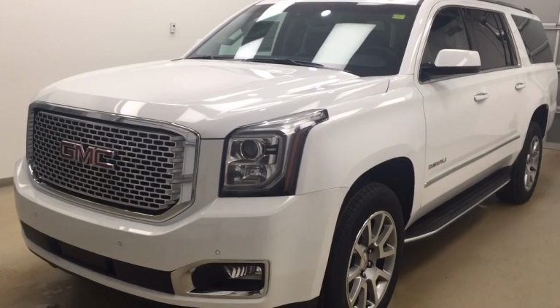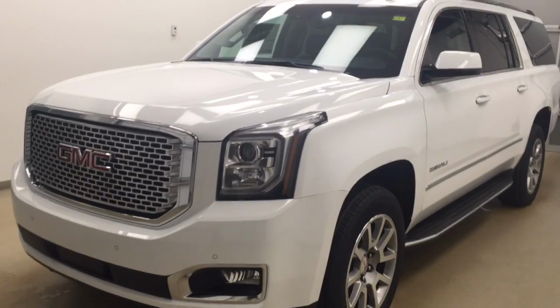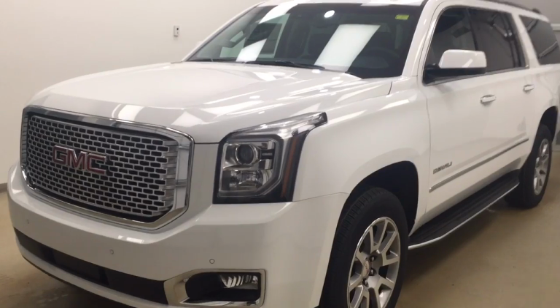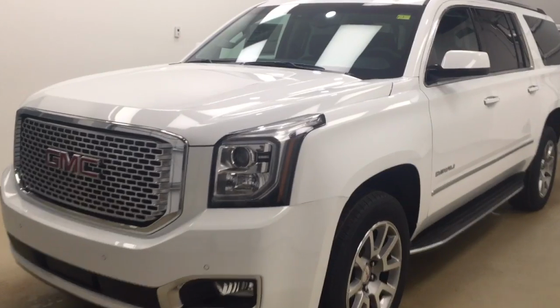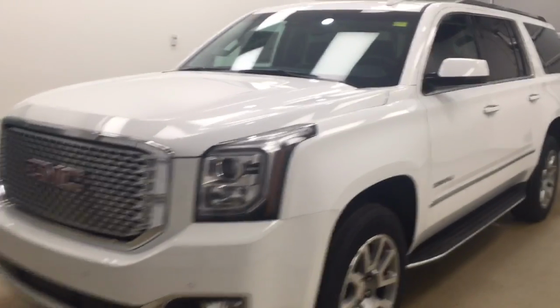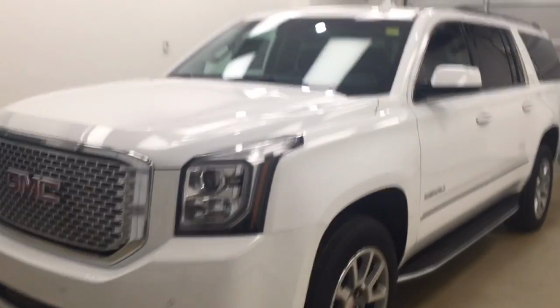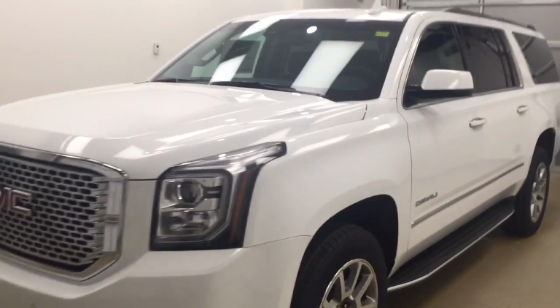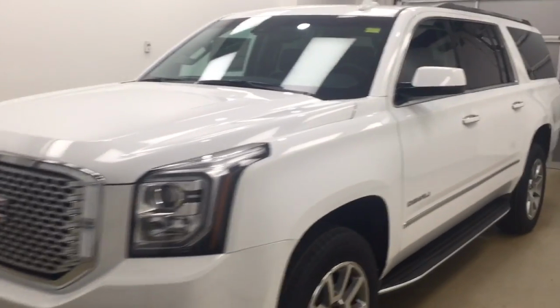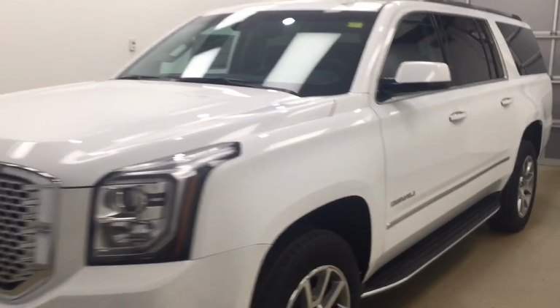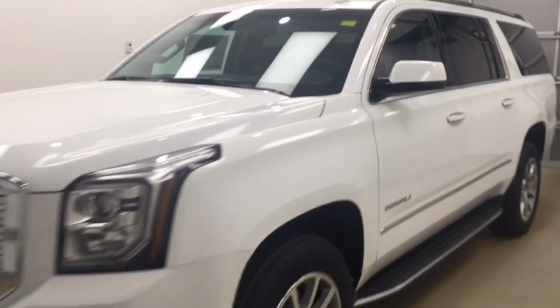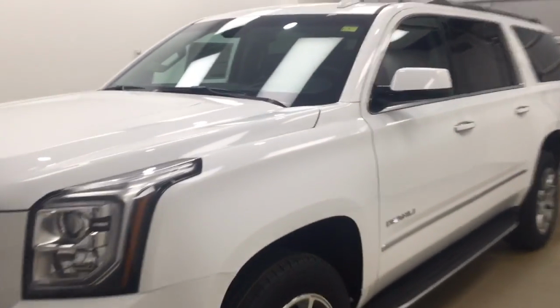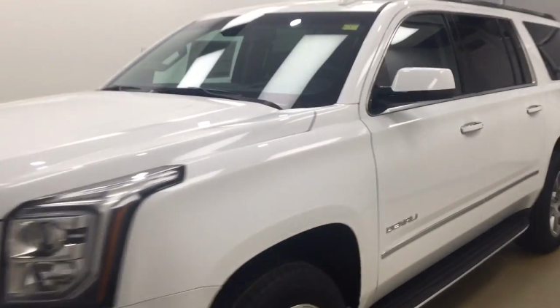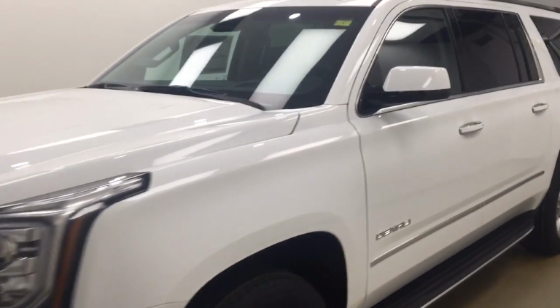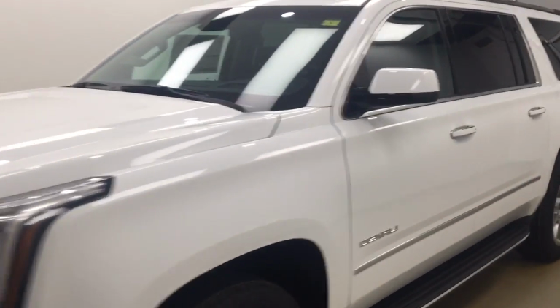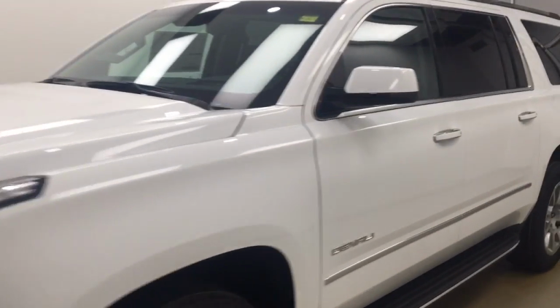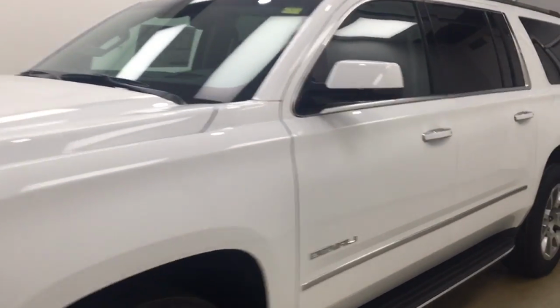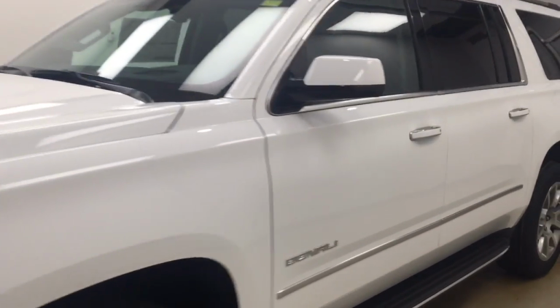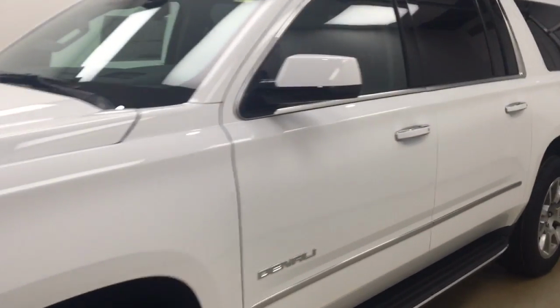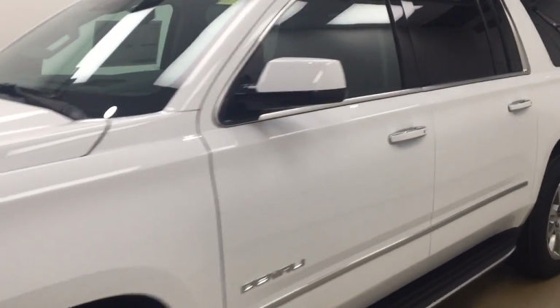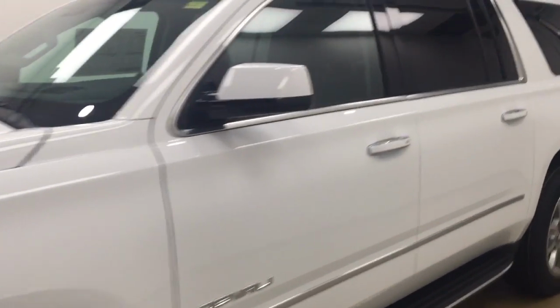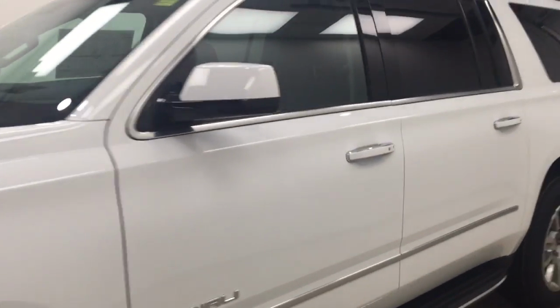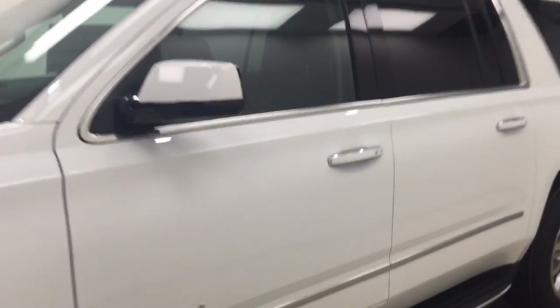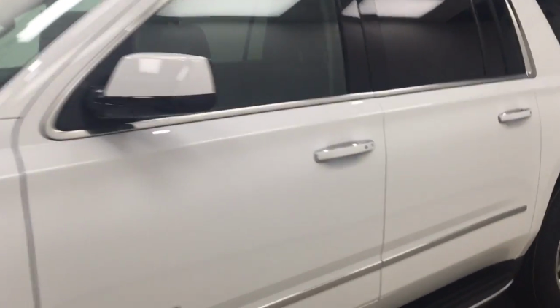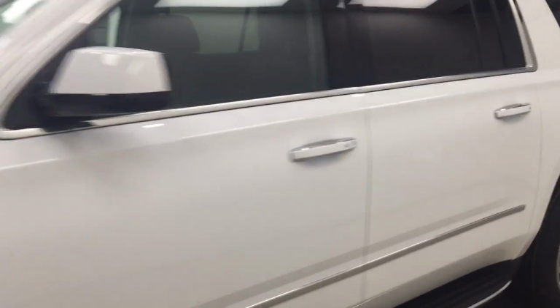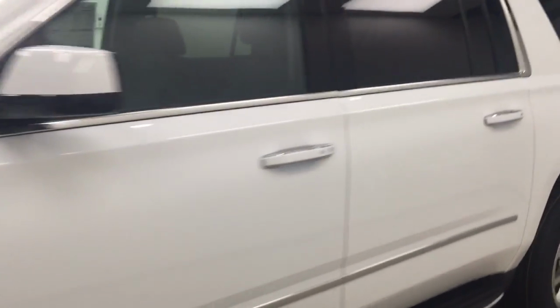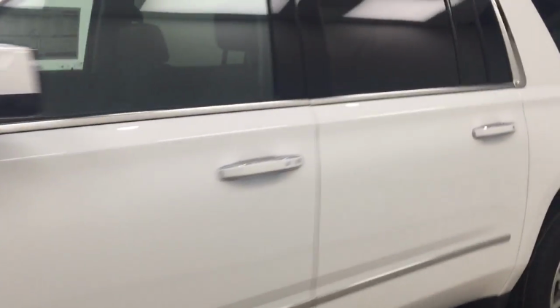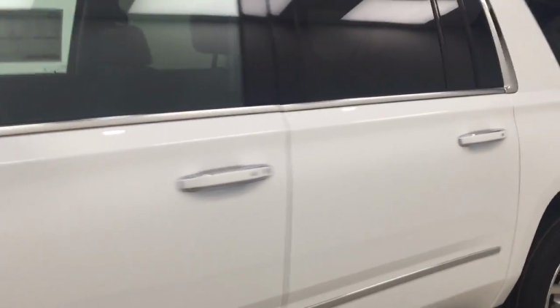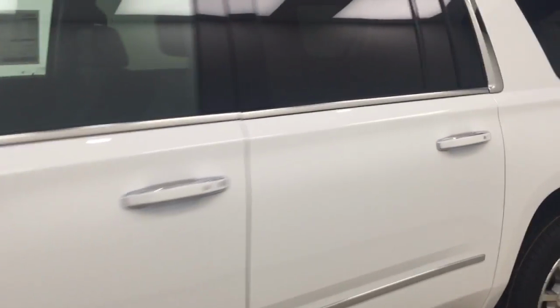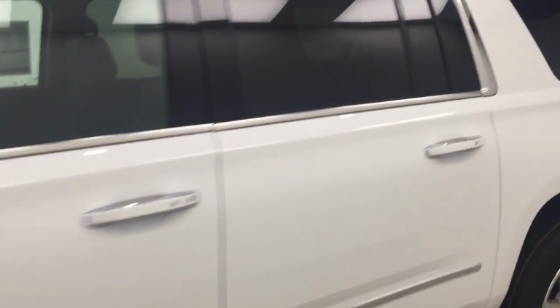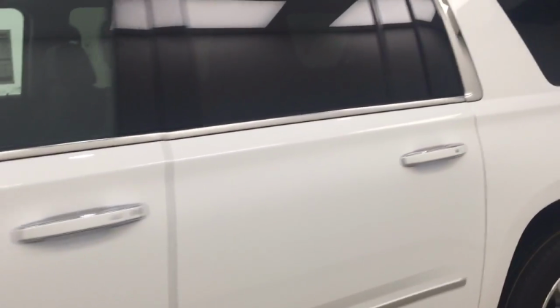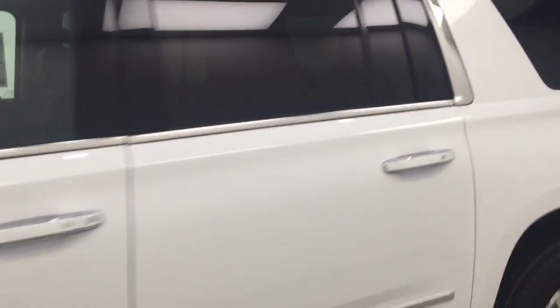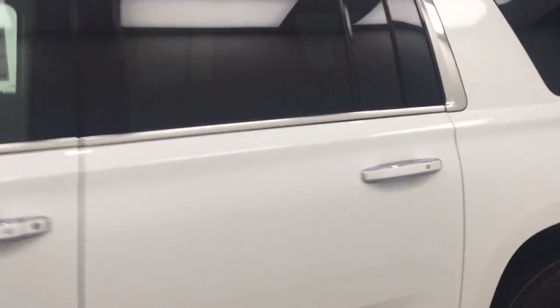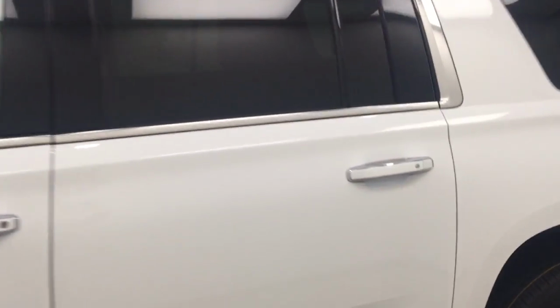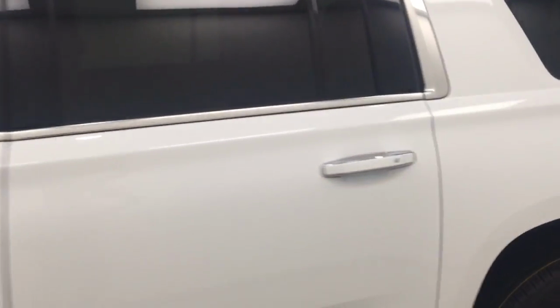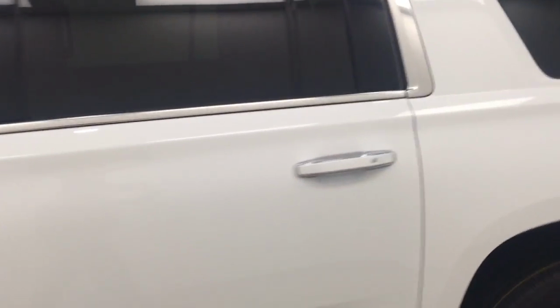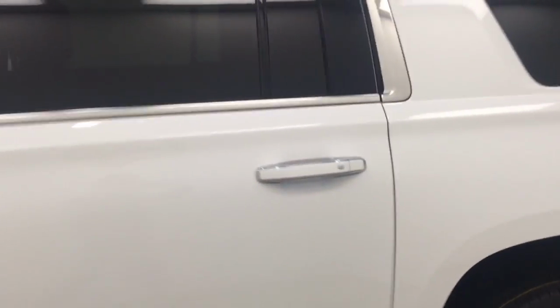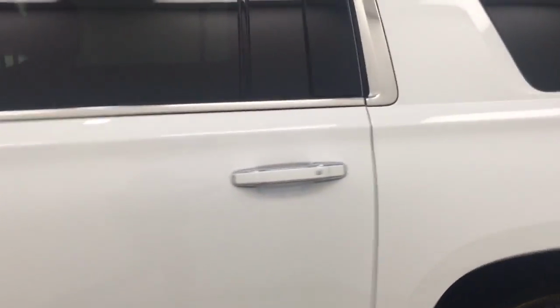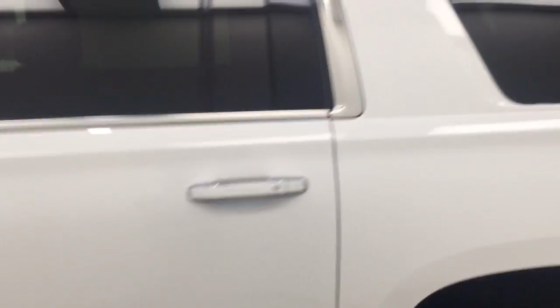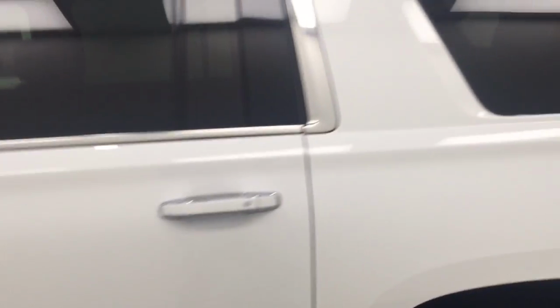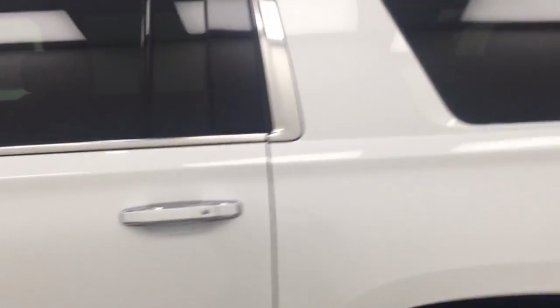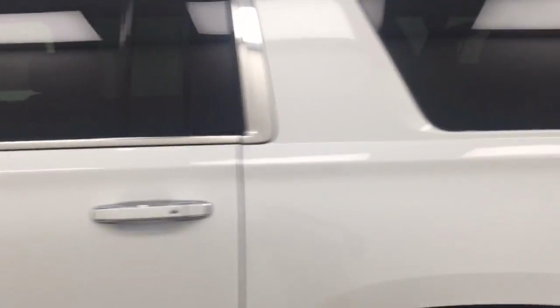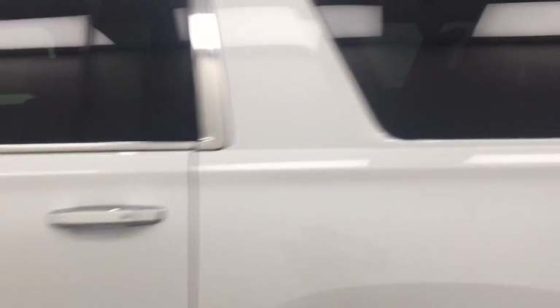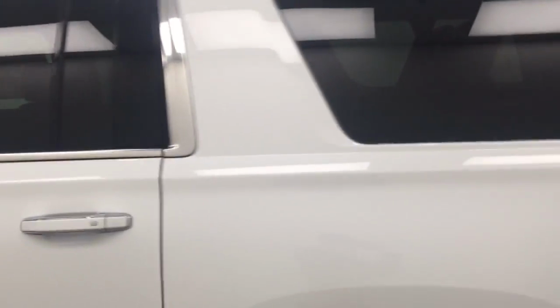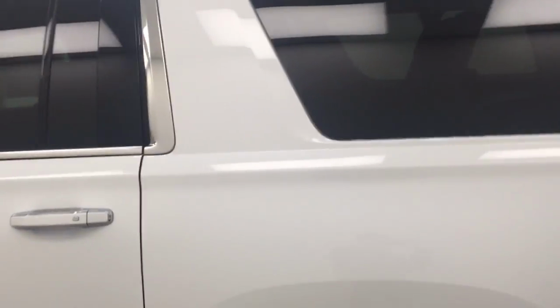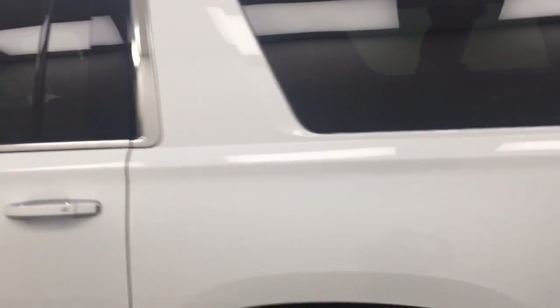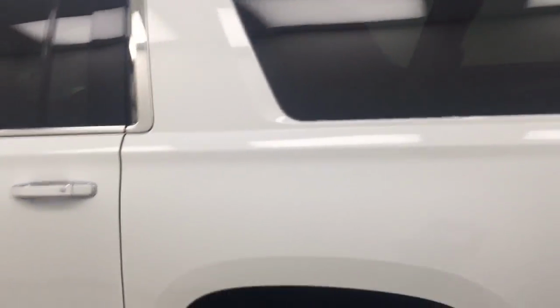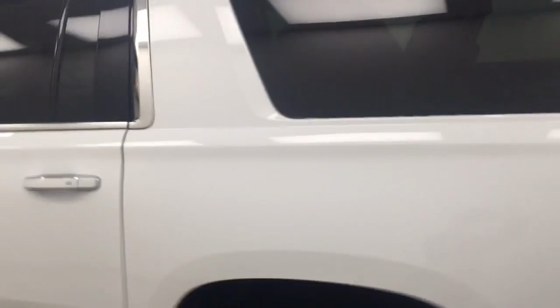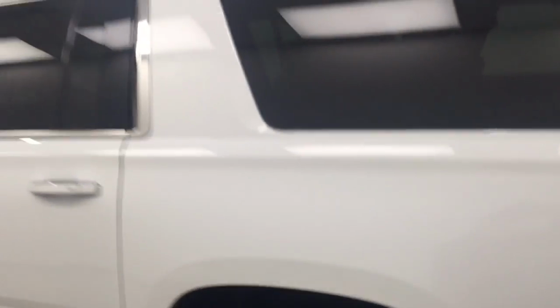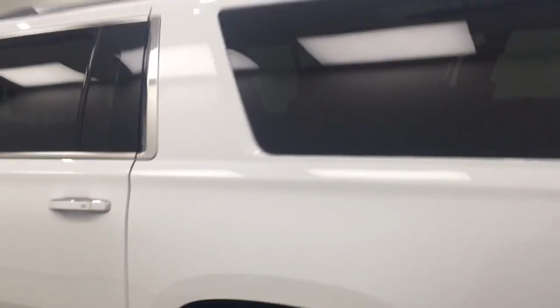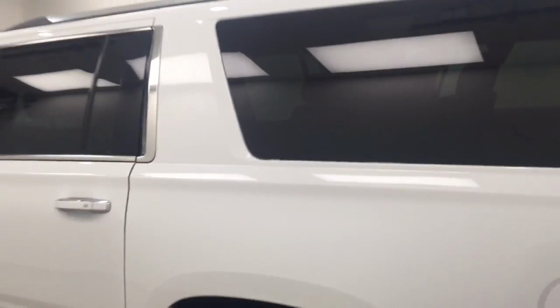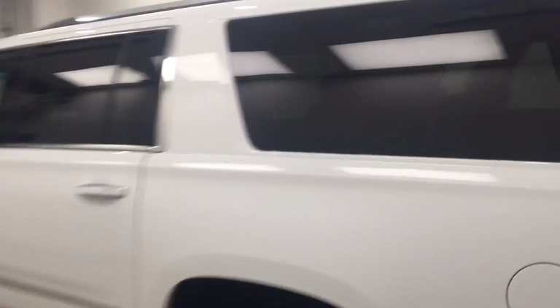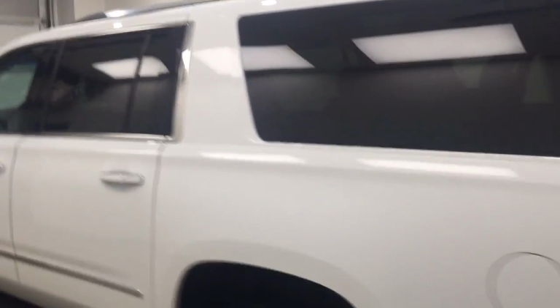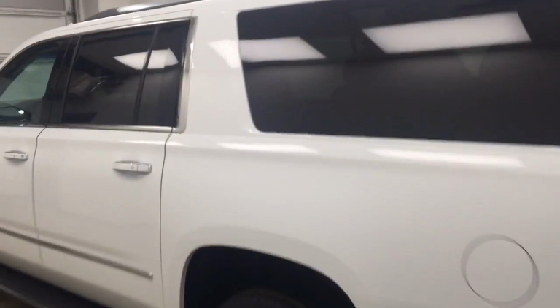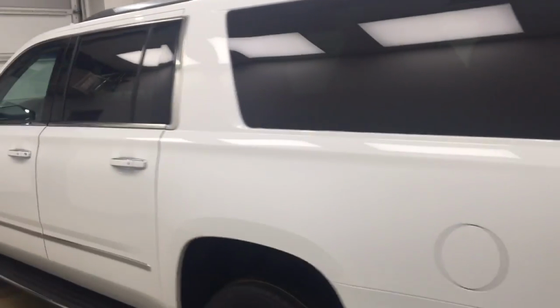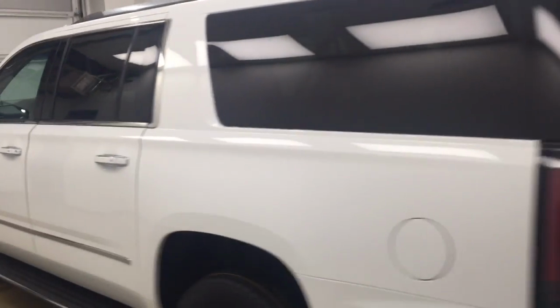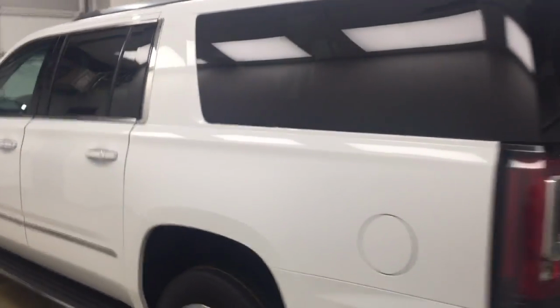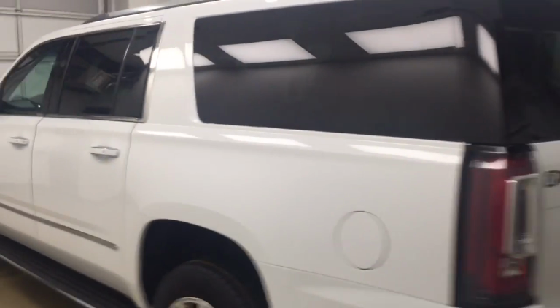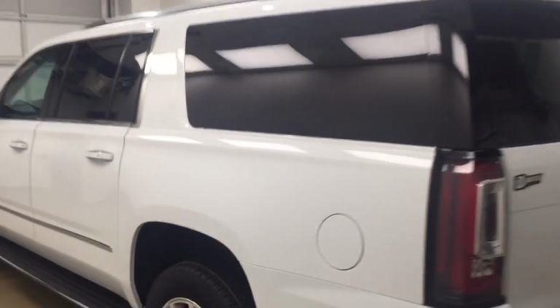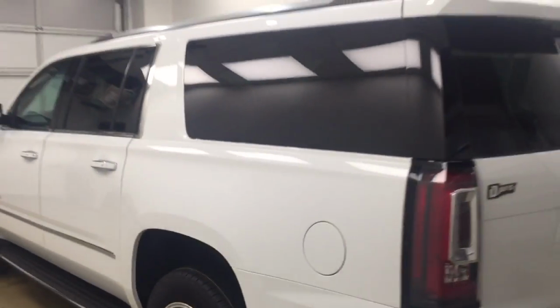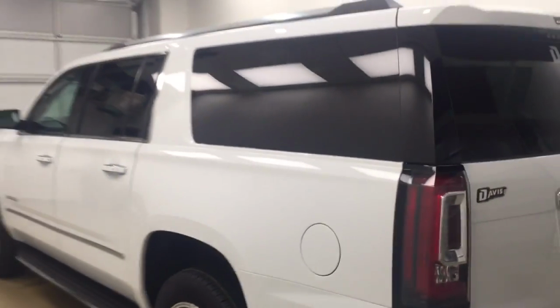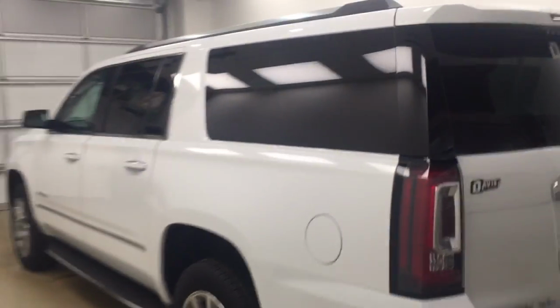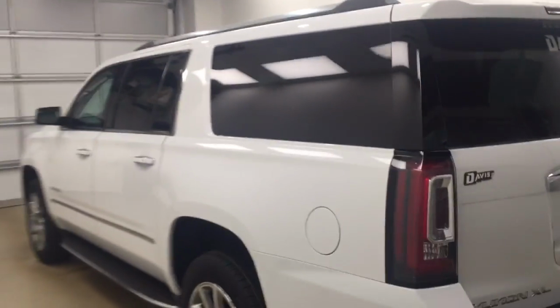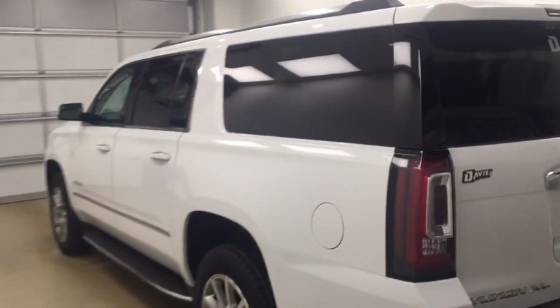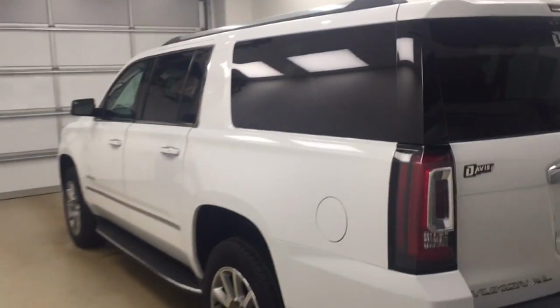This is stock number 175738 on a 2017 GMC Yukon XL Denali, and our exterior color today is Summit White.